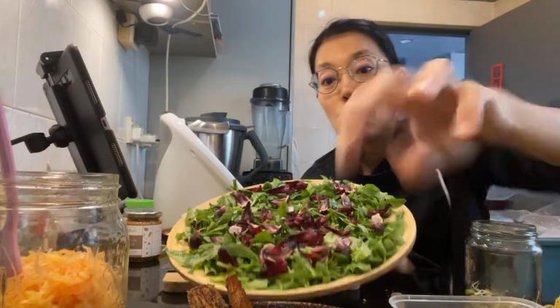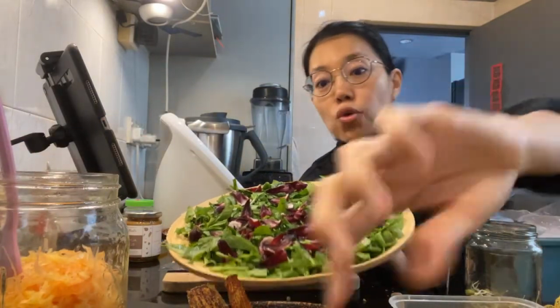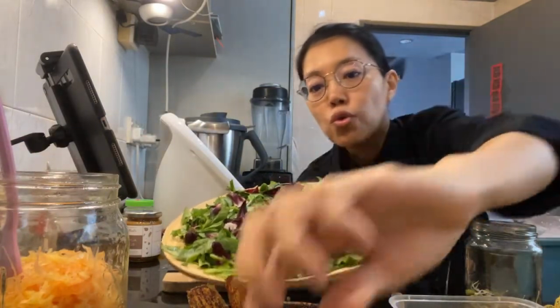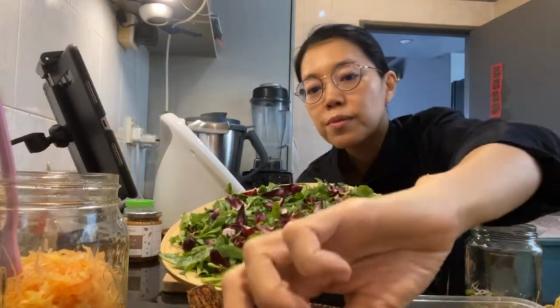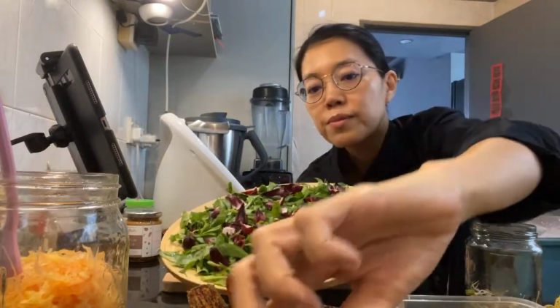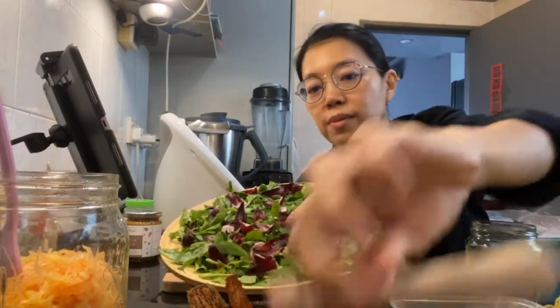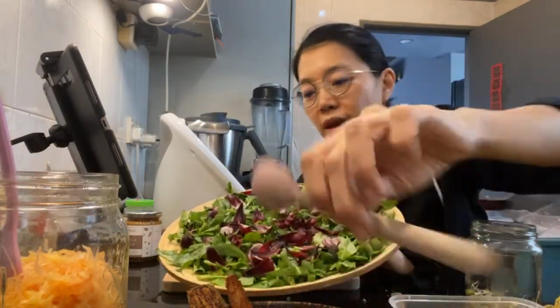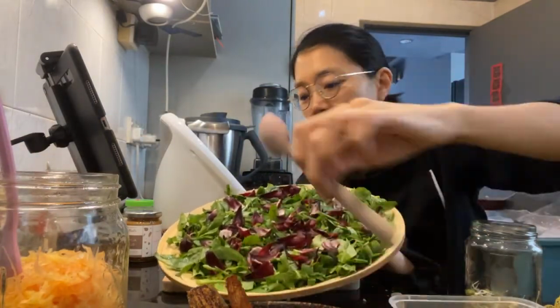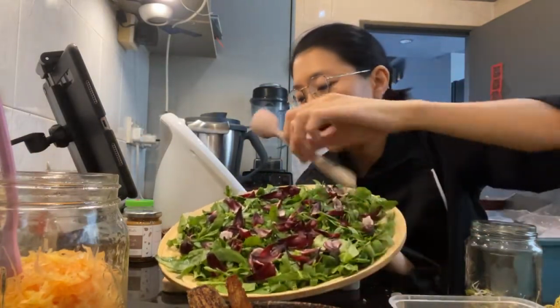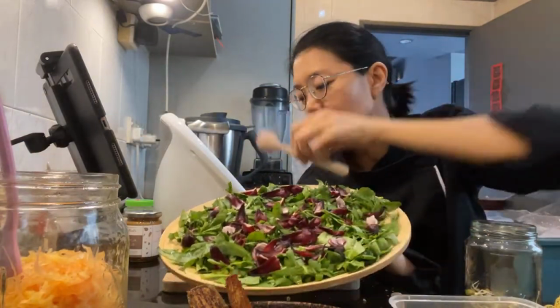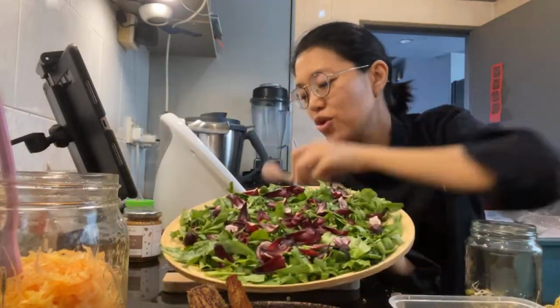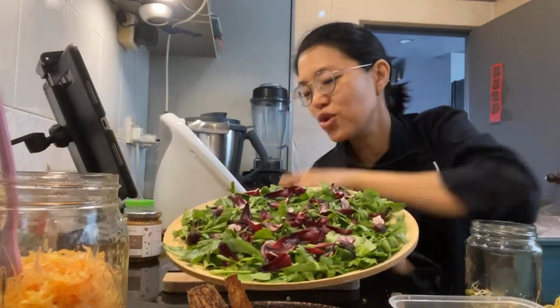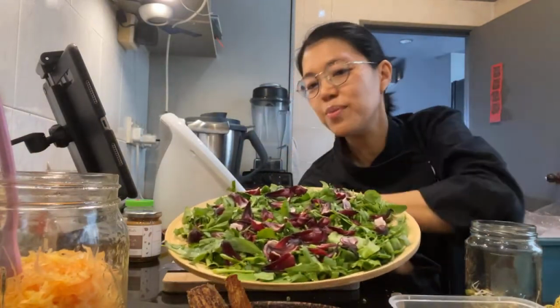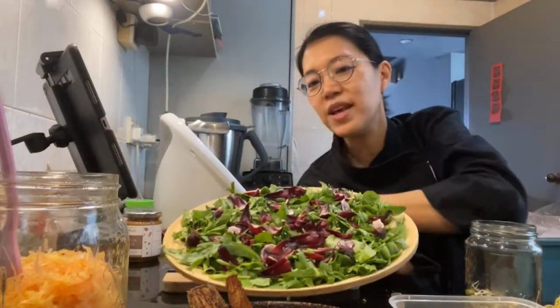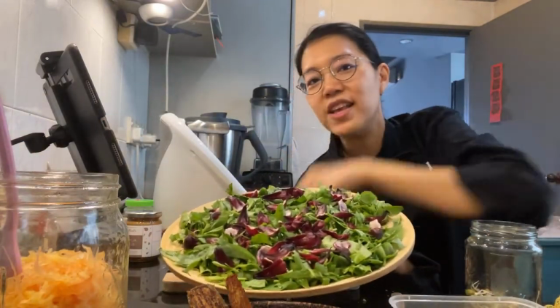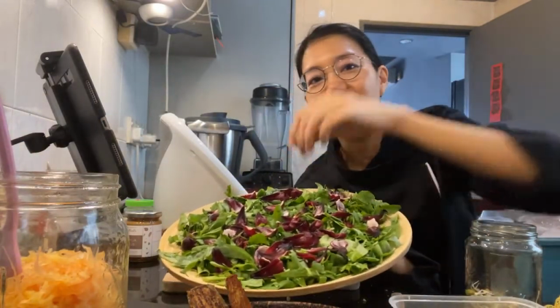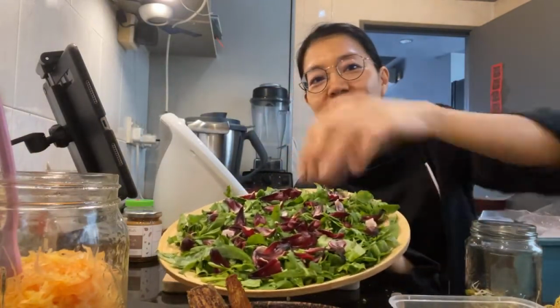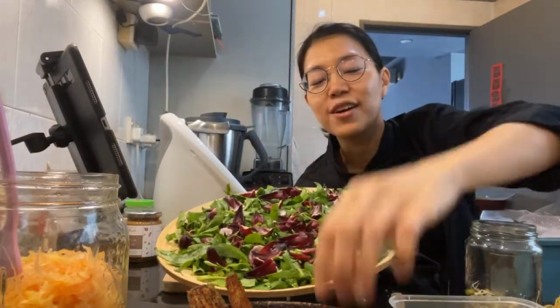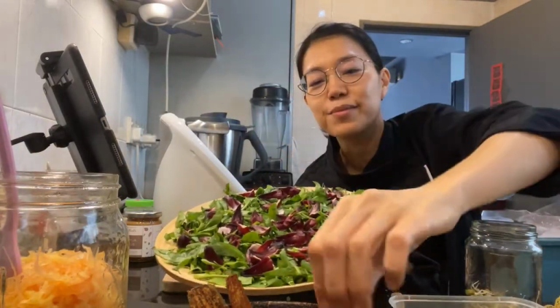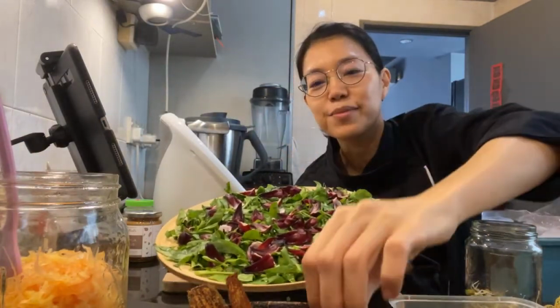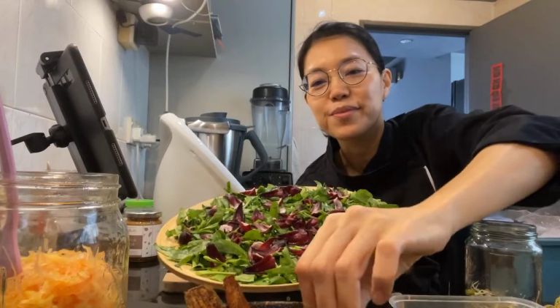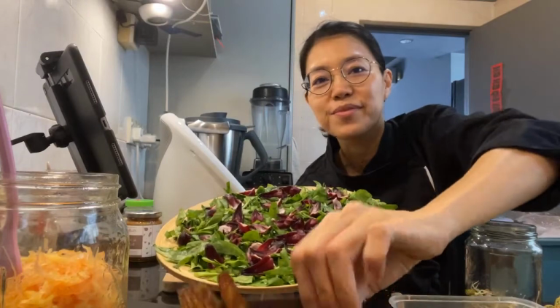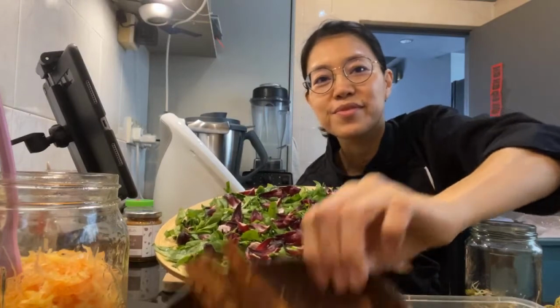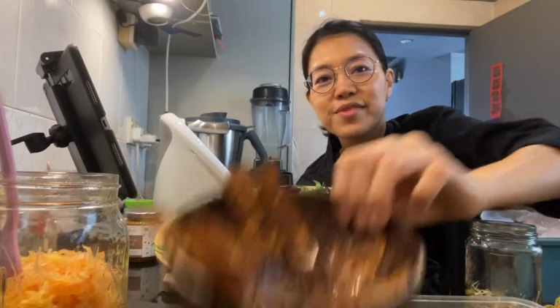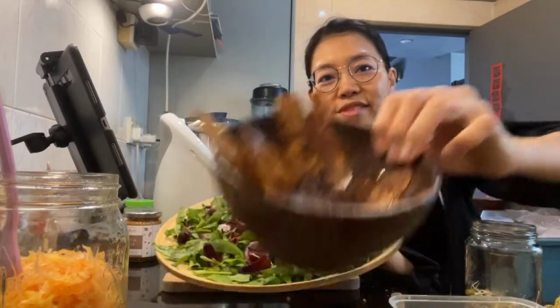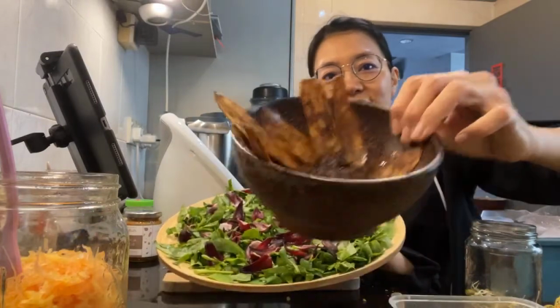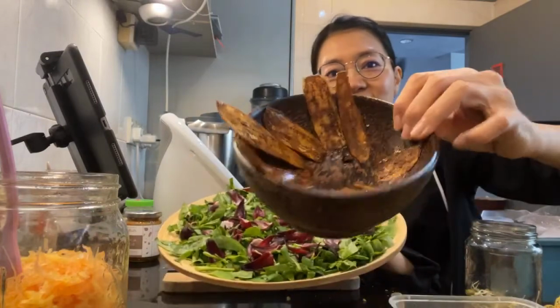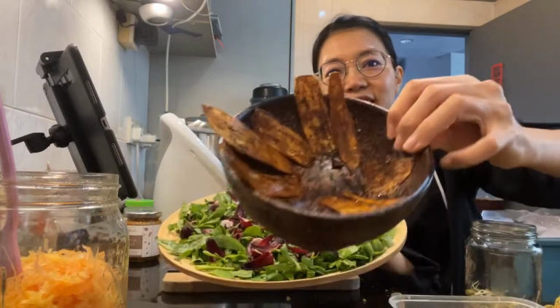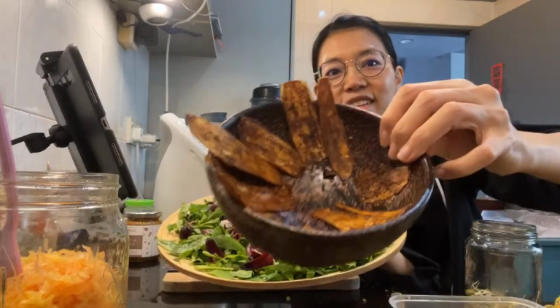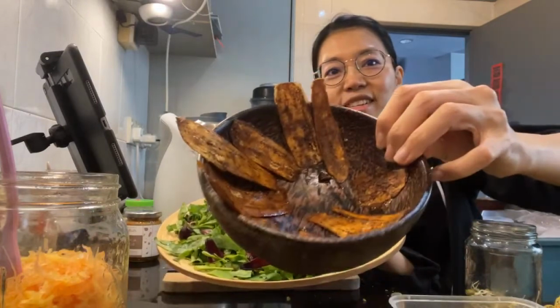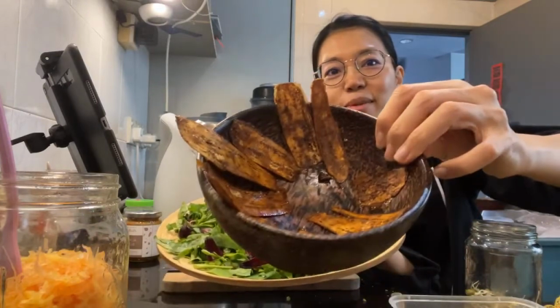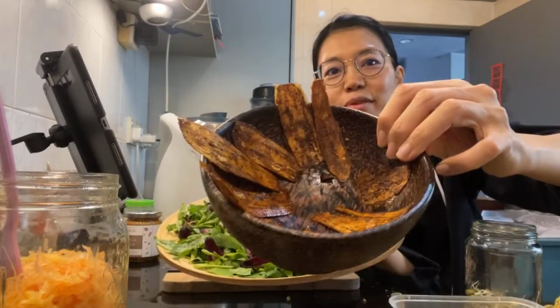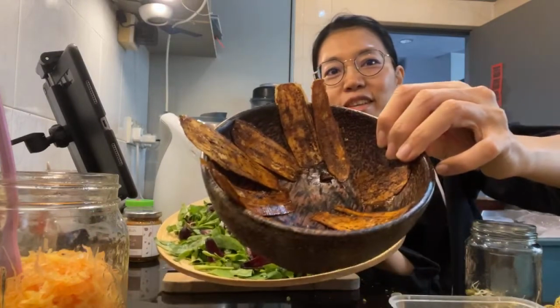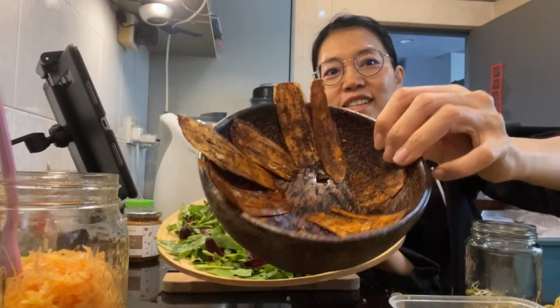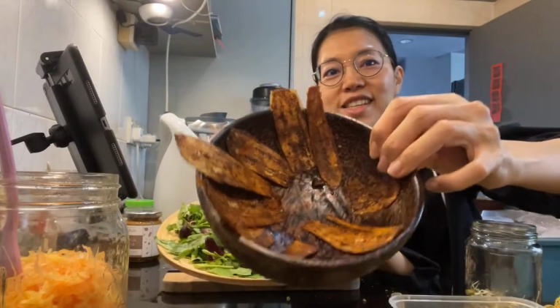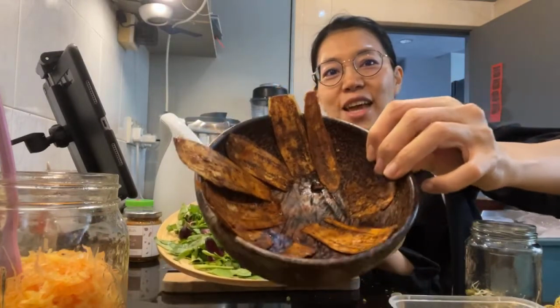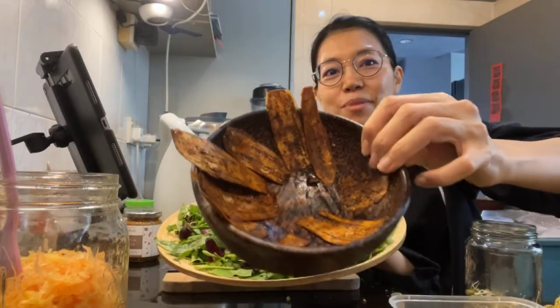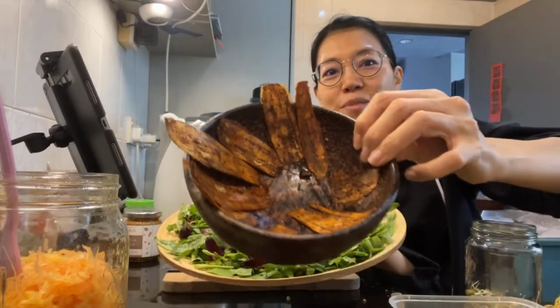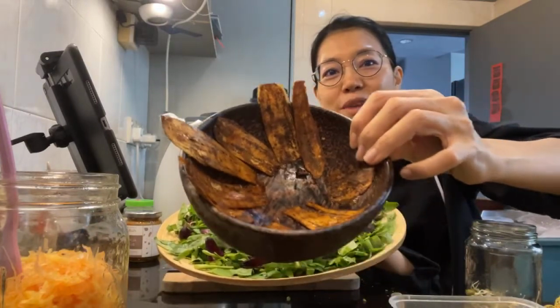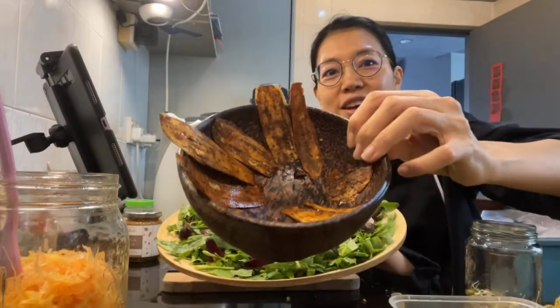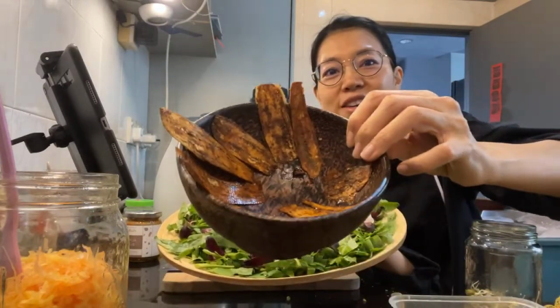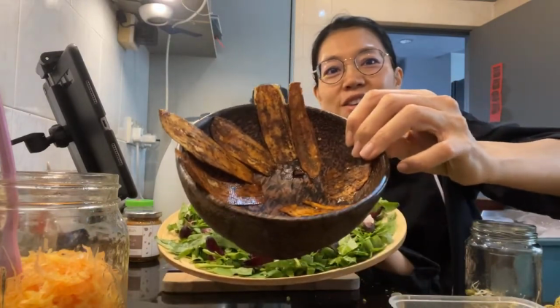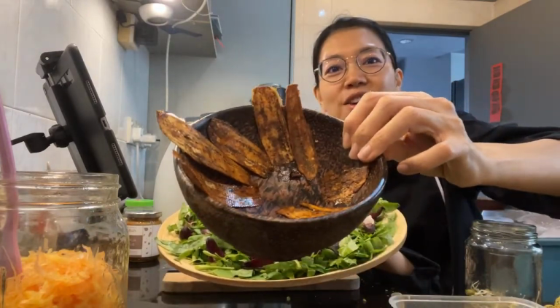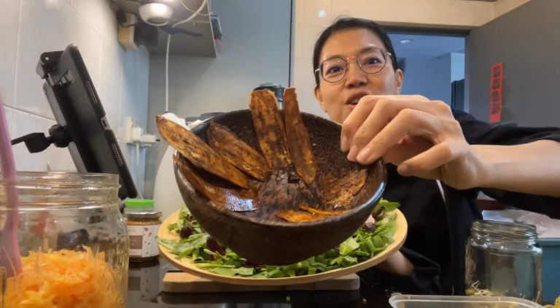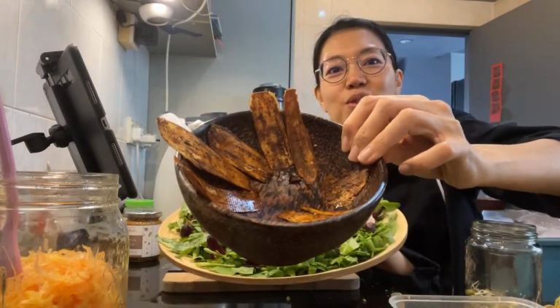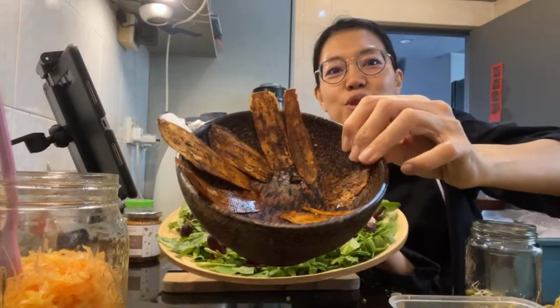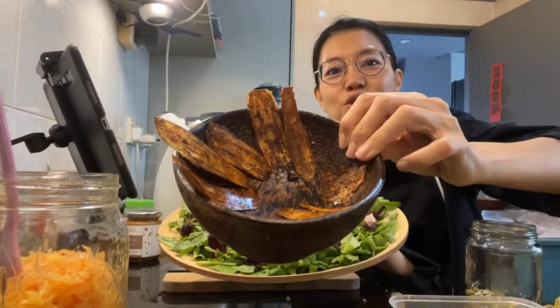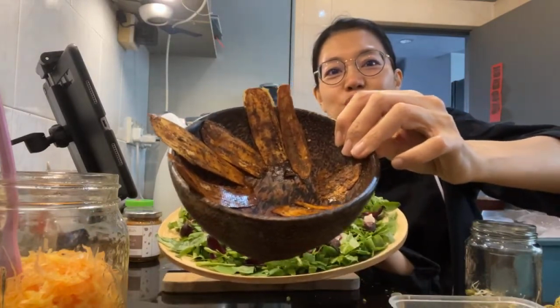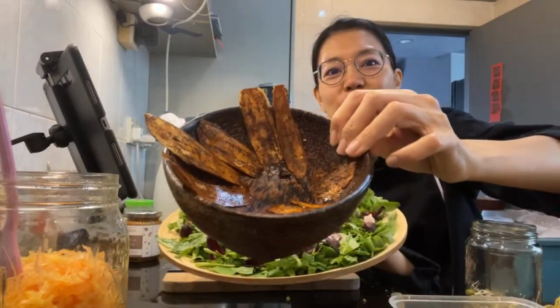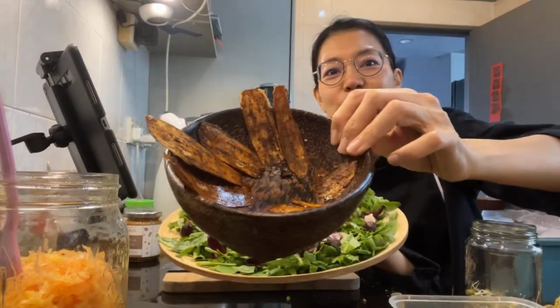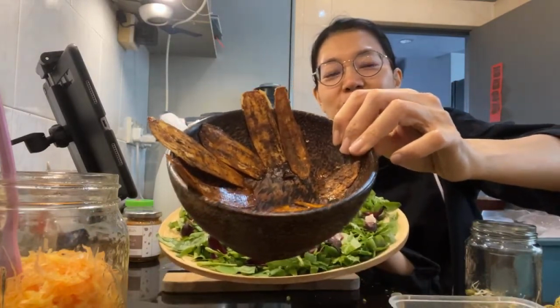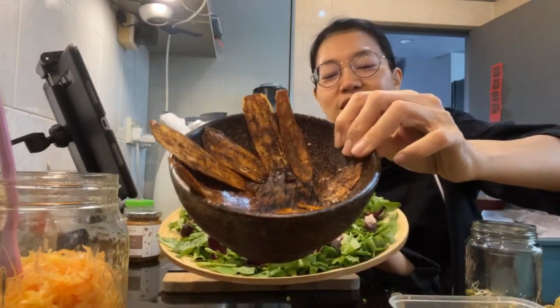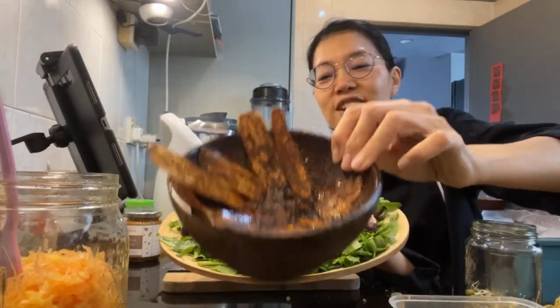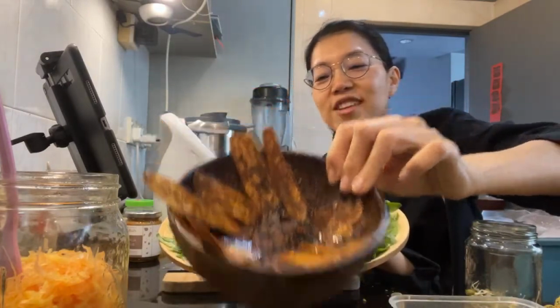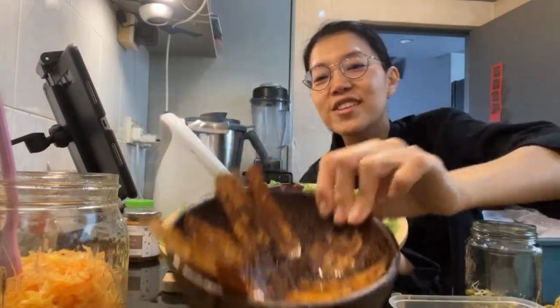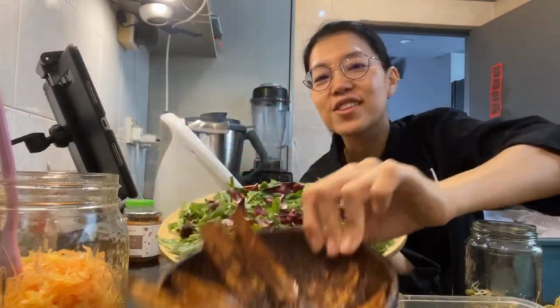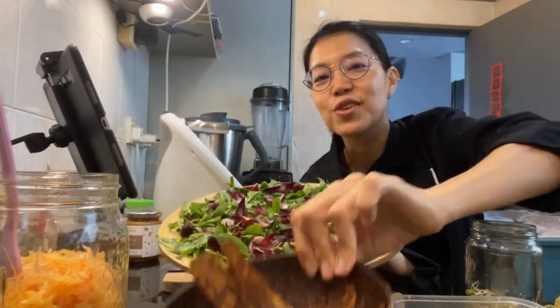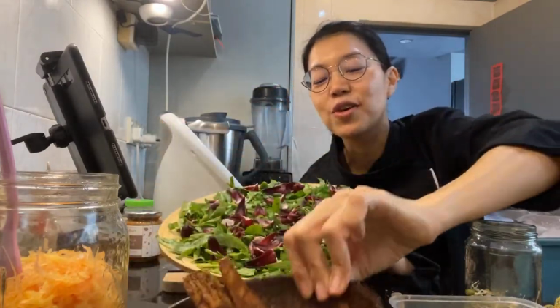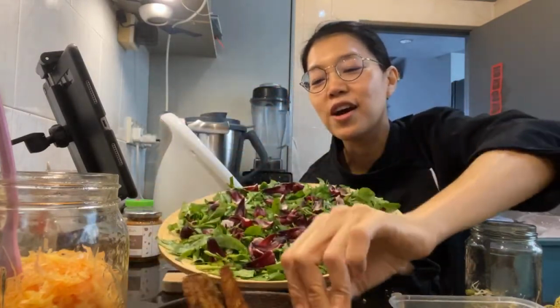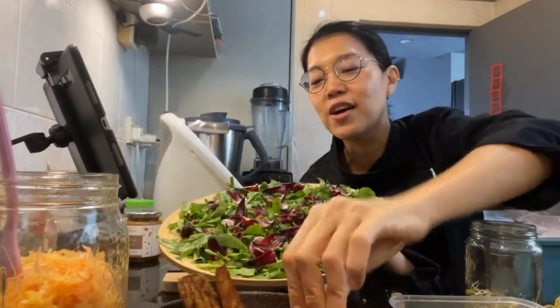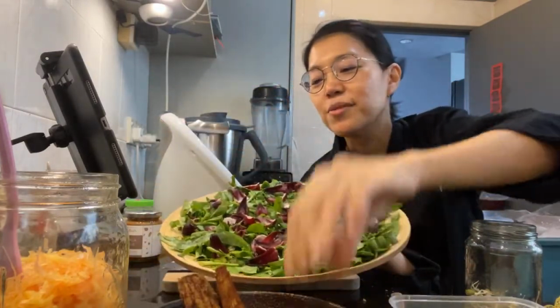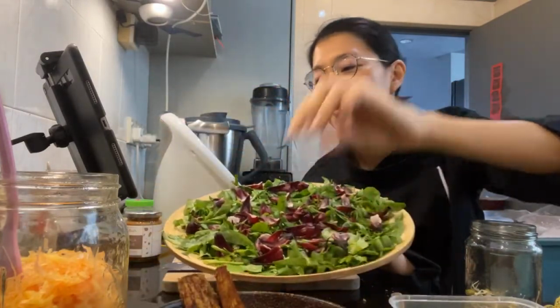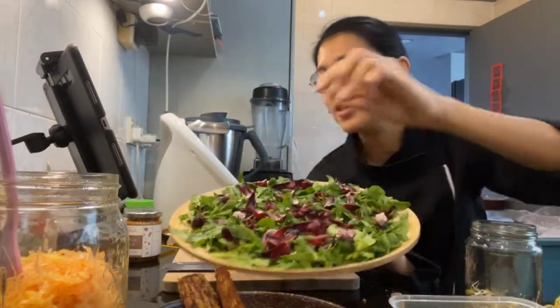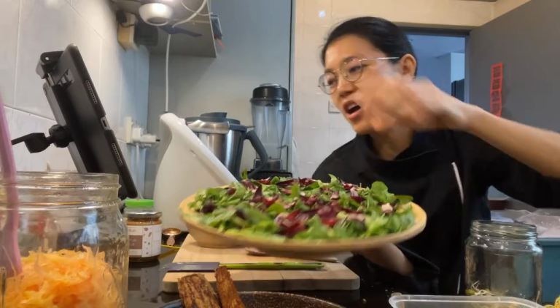I also made some eggplant bacon, which is really, really nice.